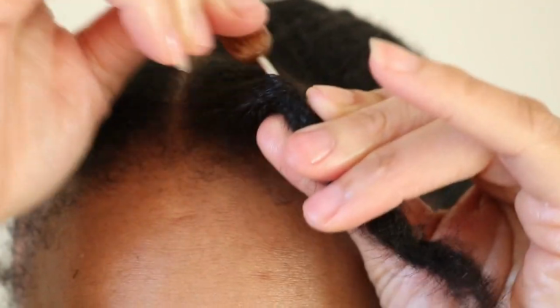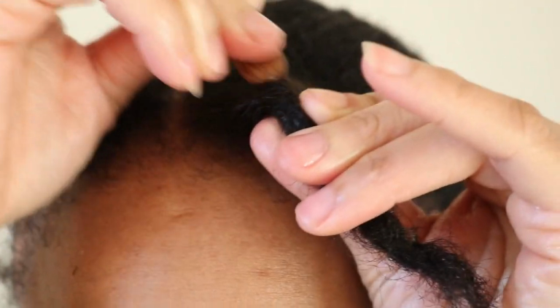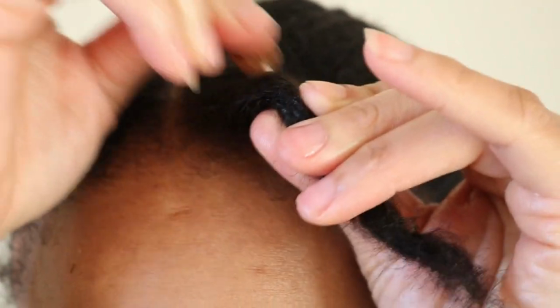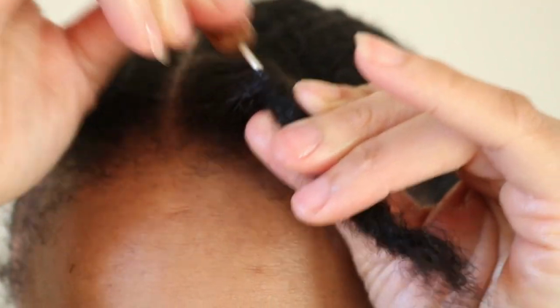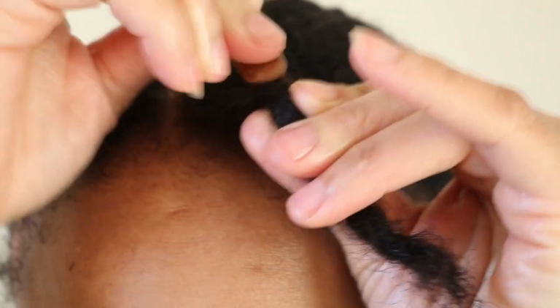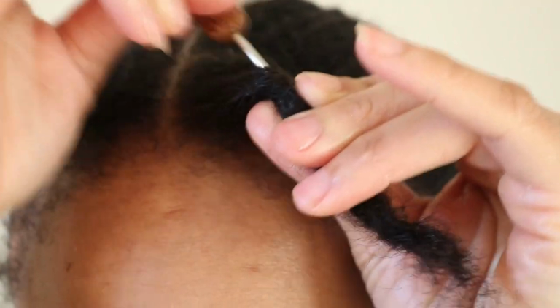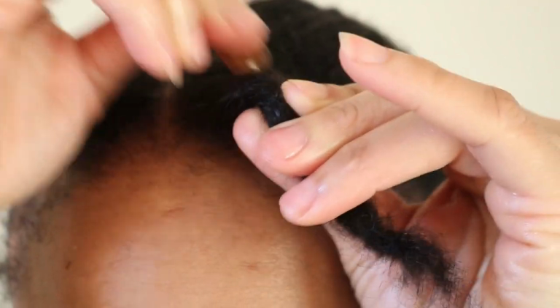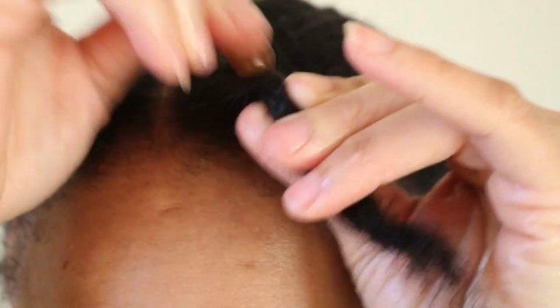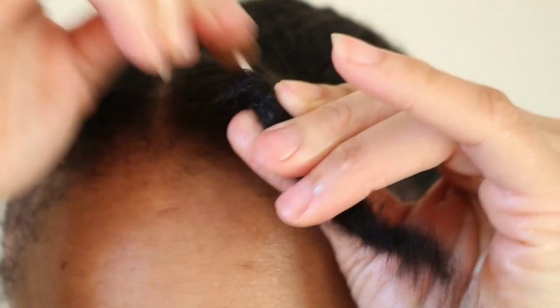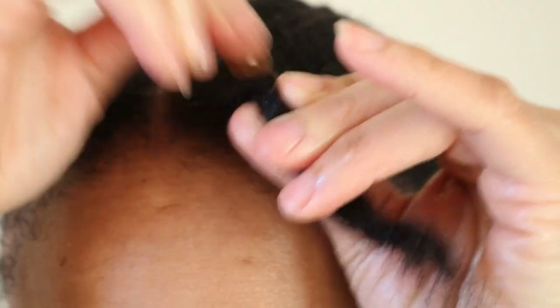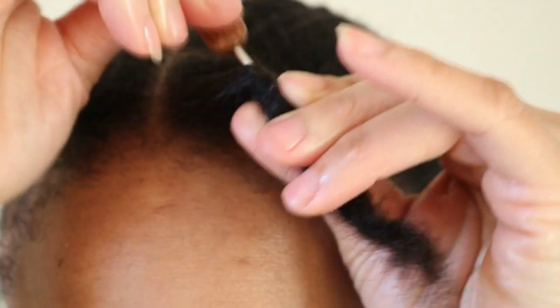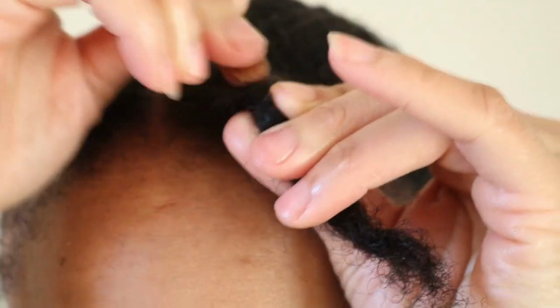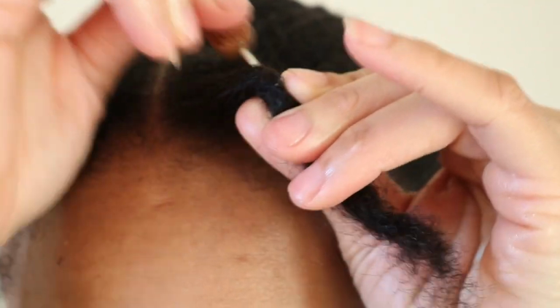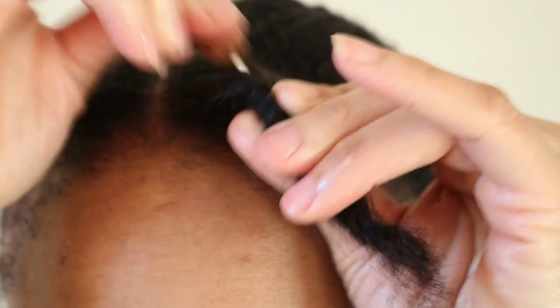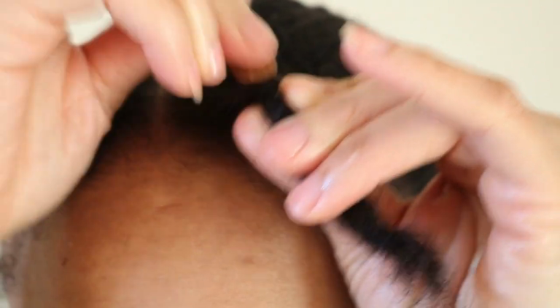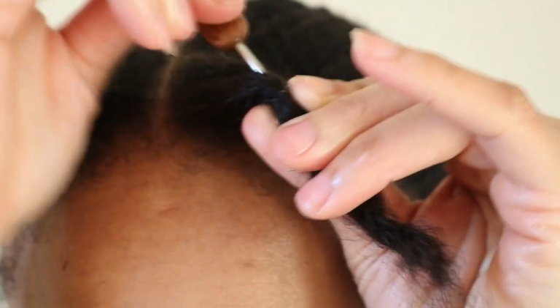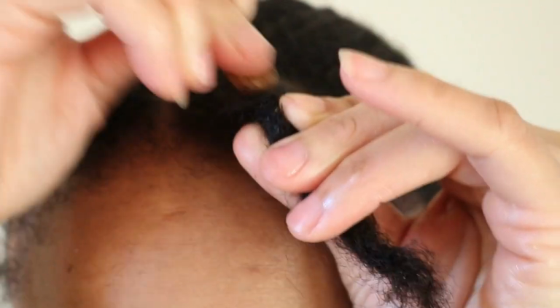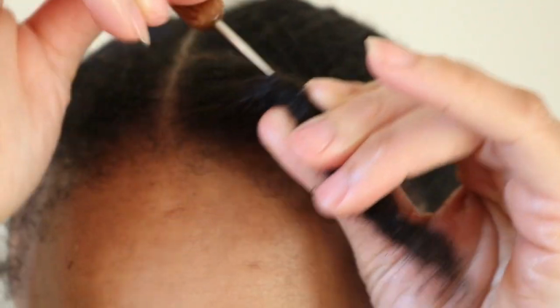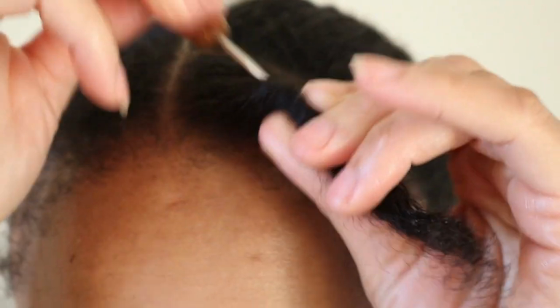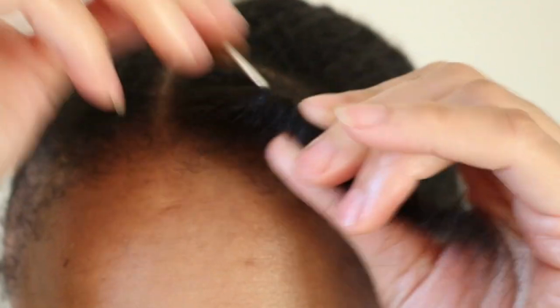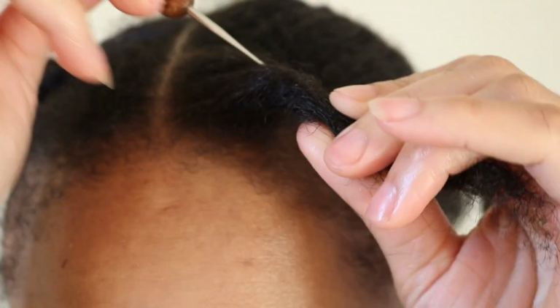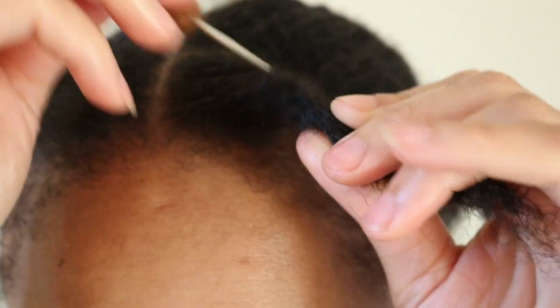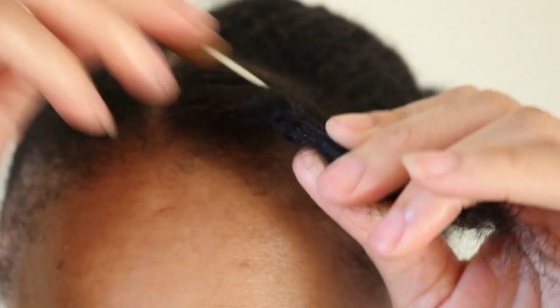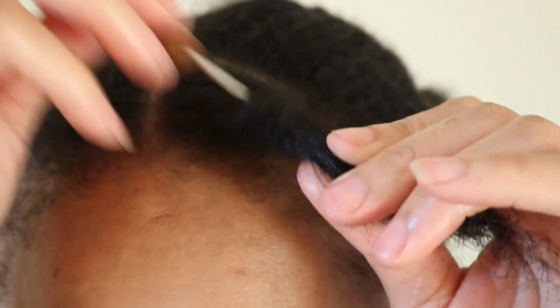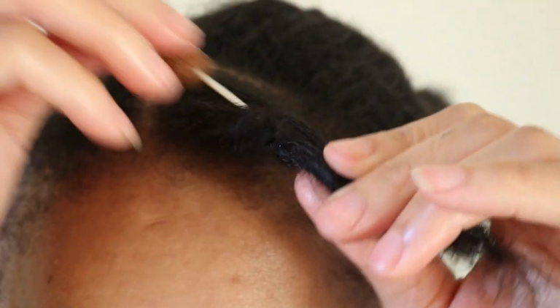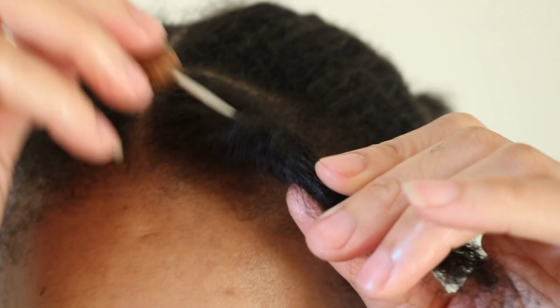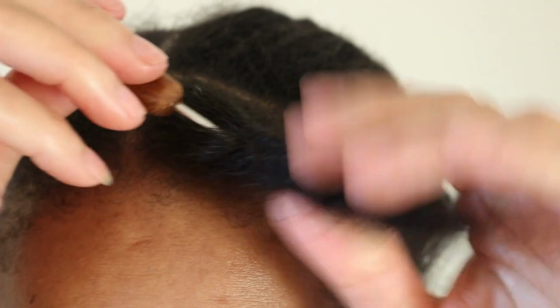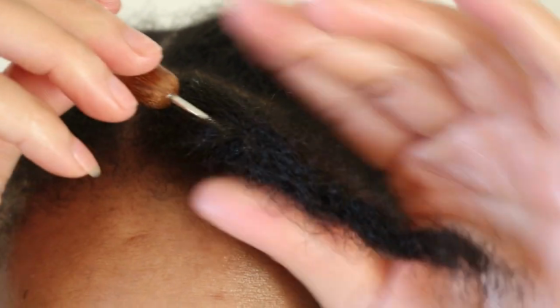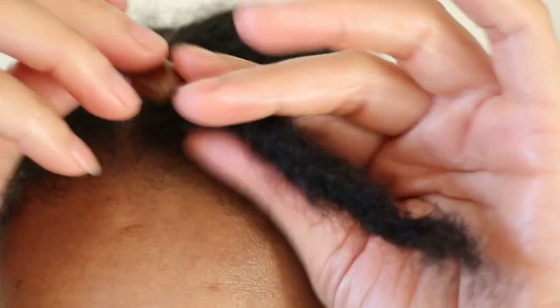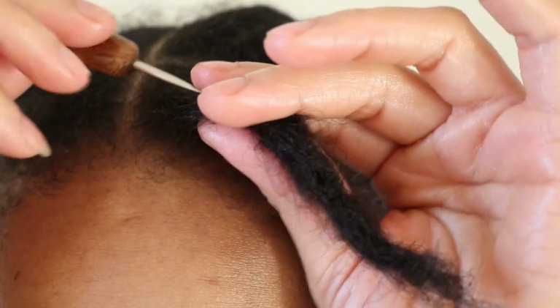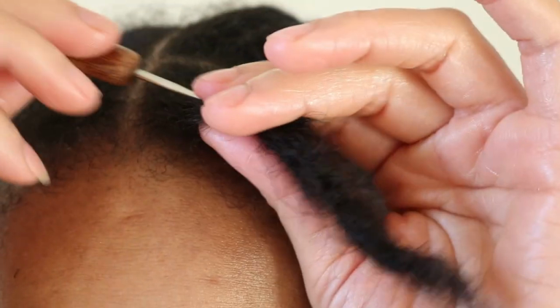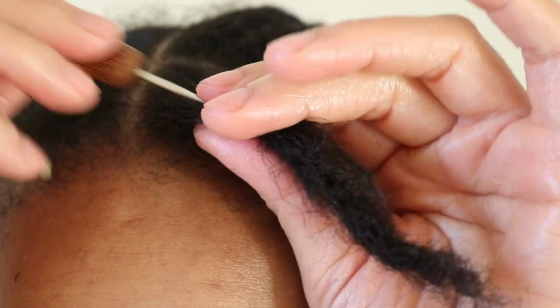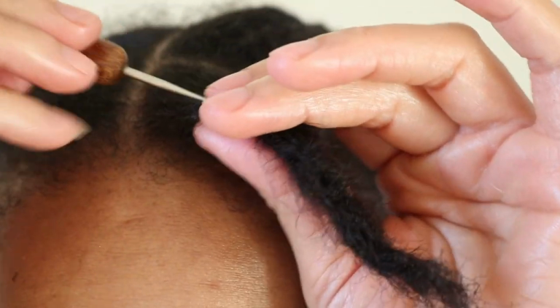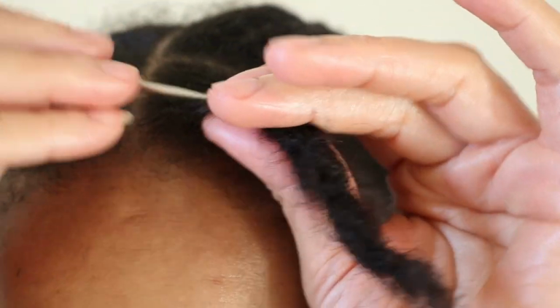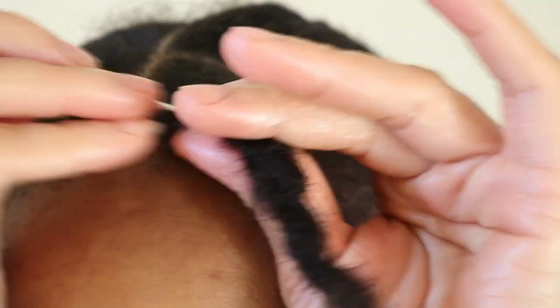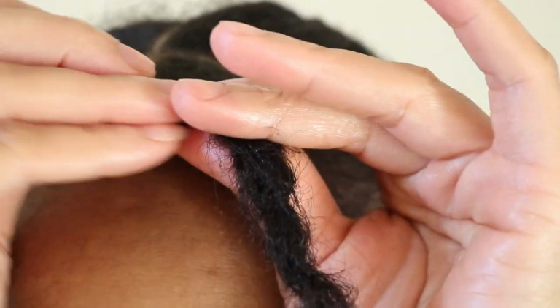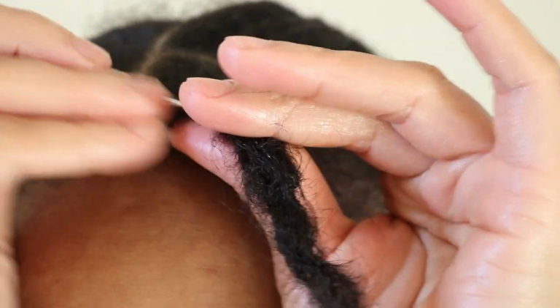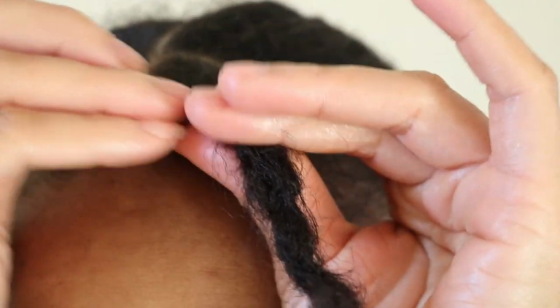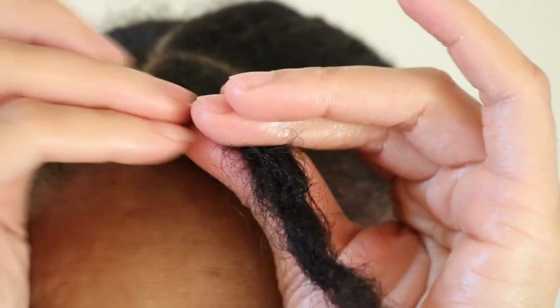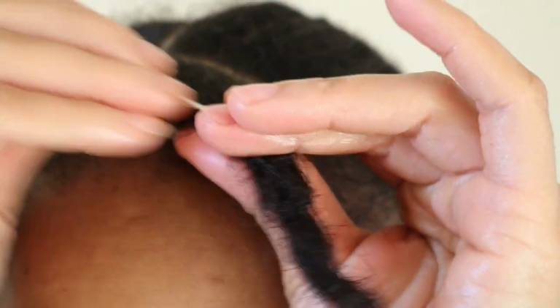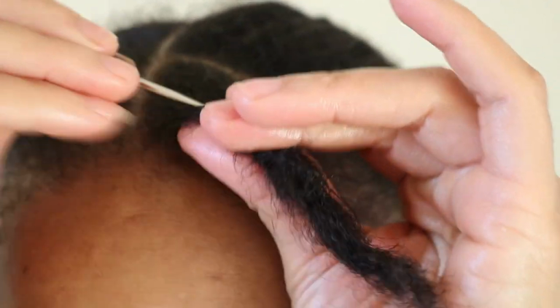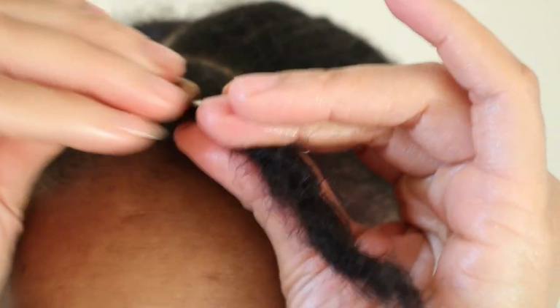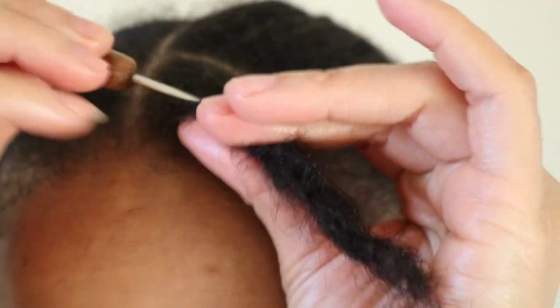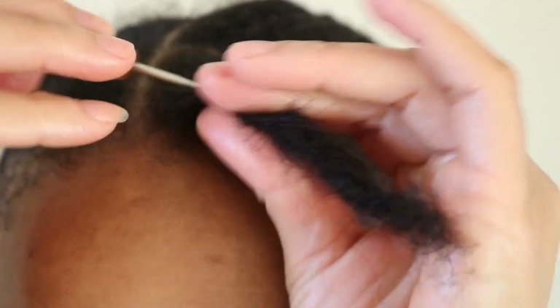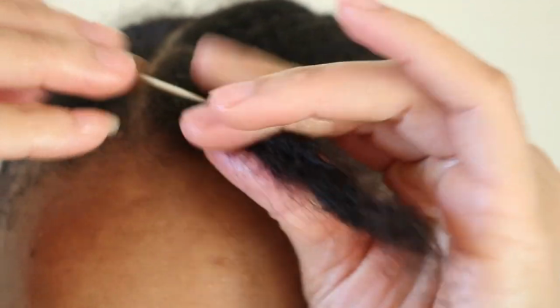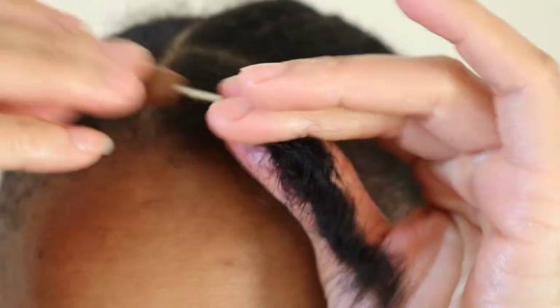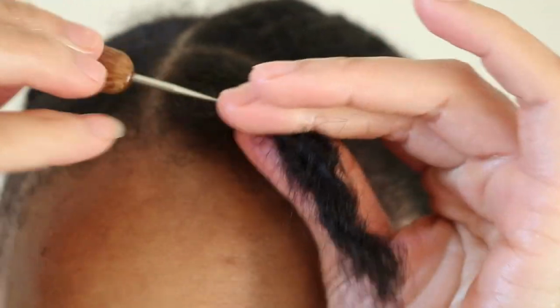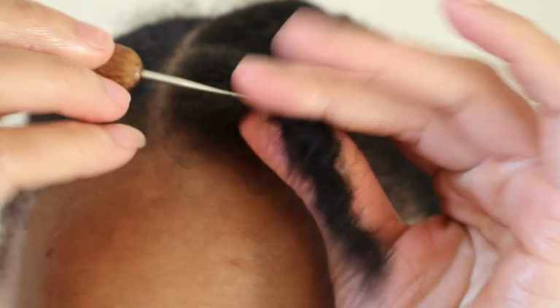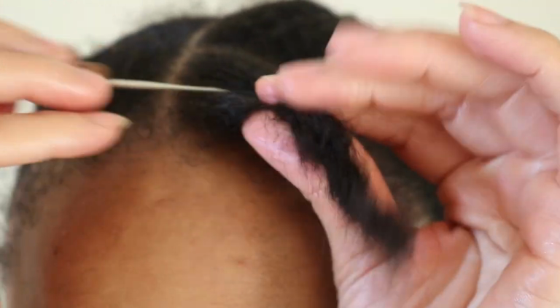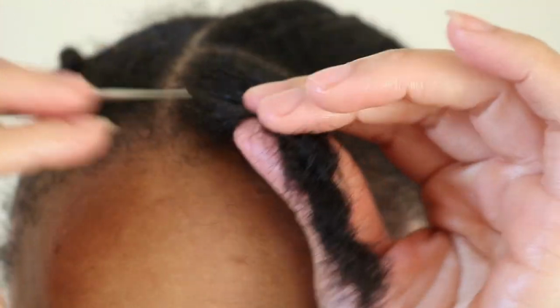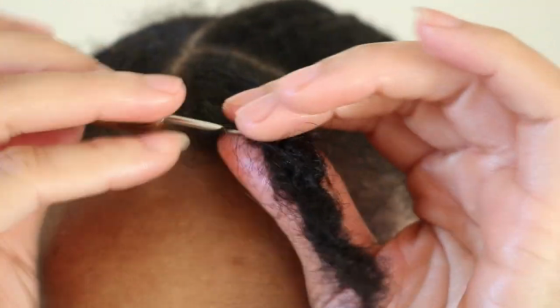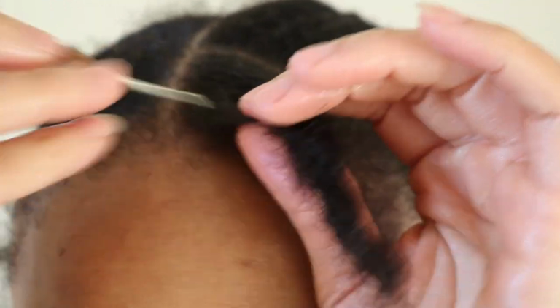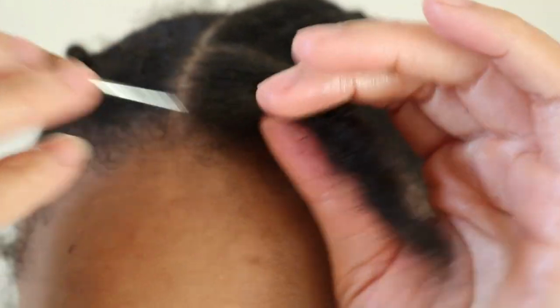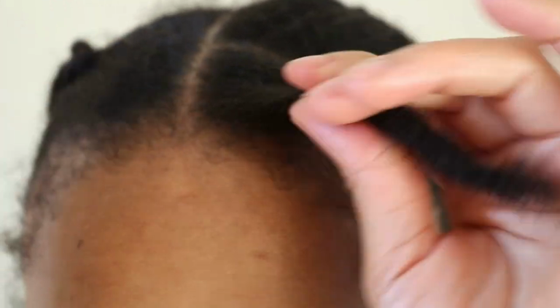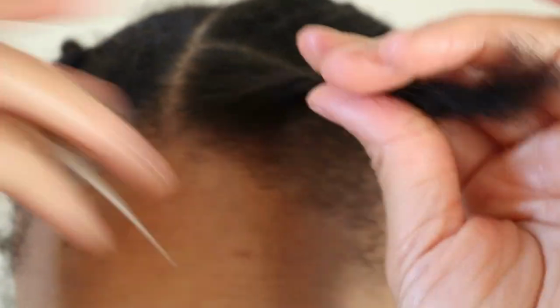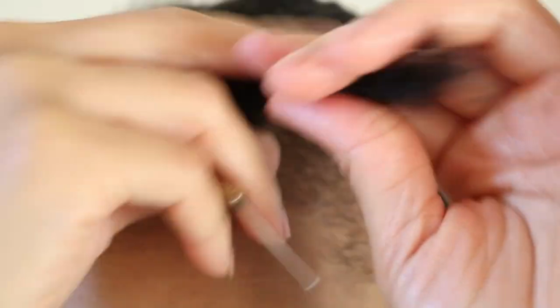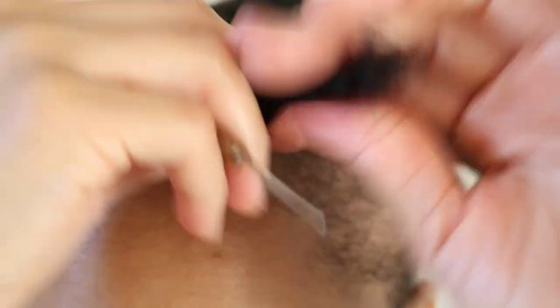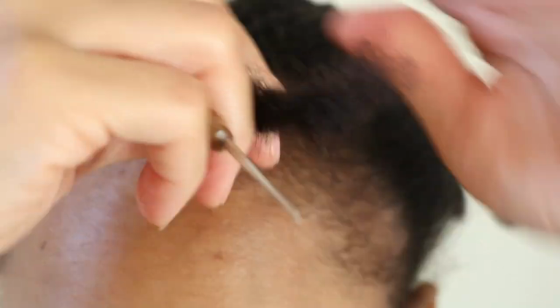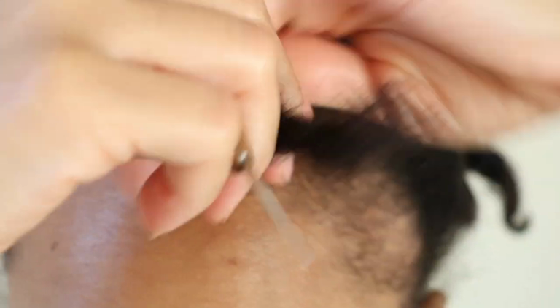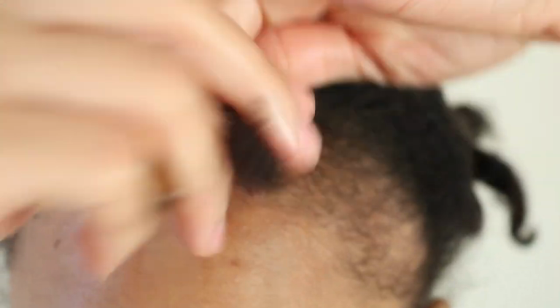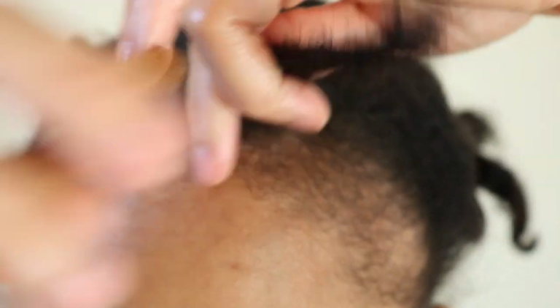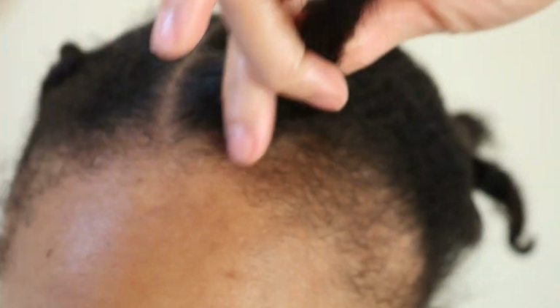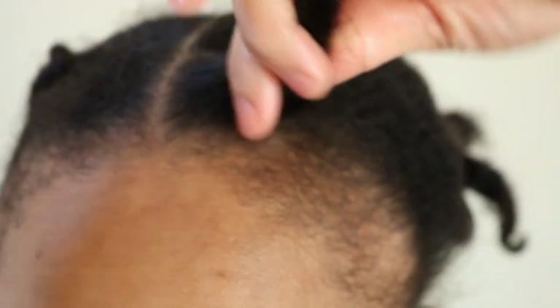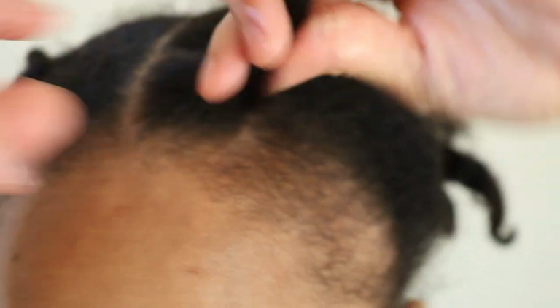Also, as you move the crochet needle back and forth, you can move the needle both horizontally and vertically as you crochet the hair strands together.